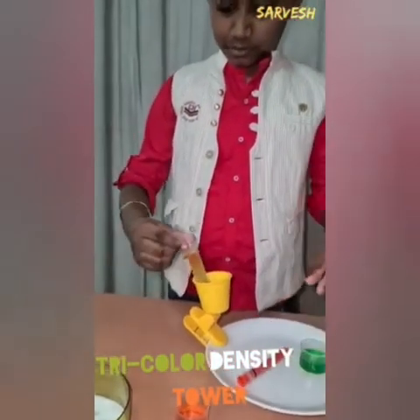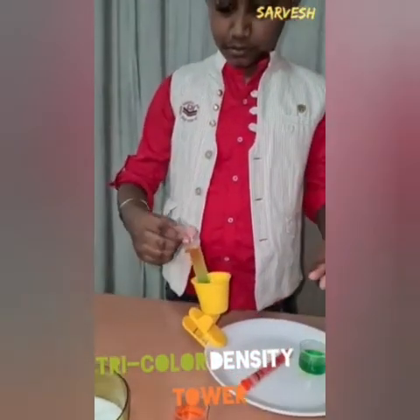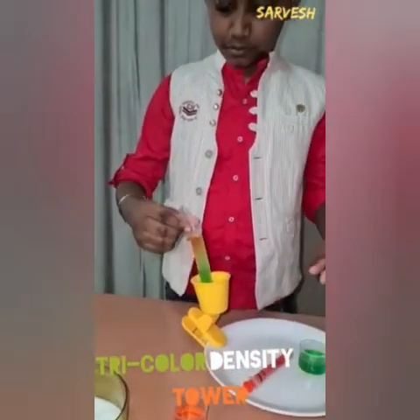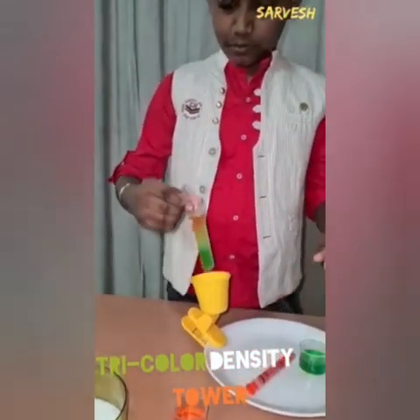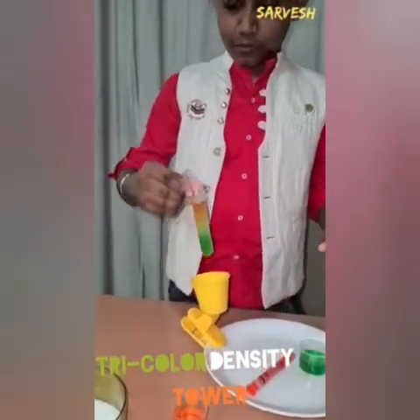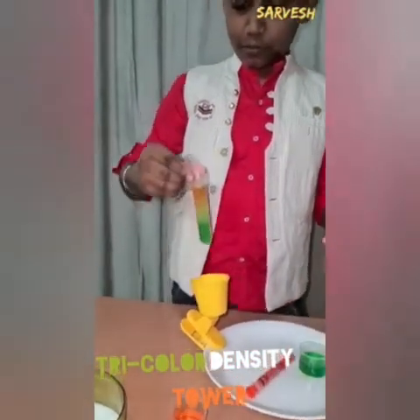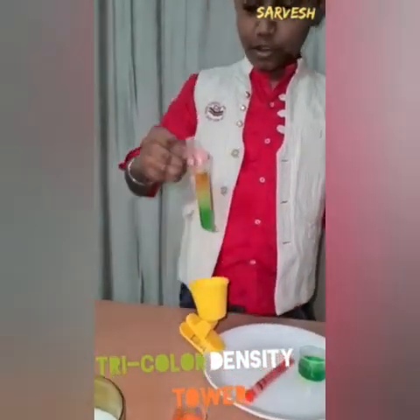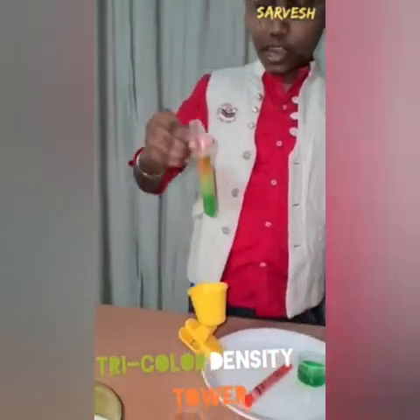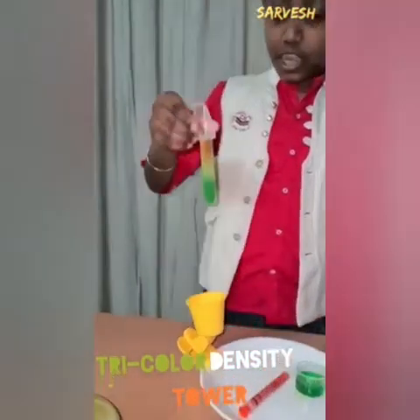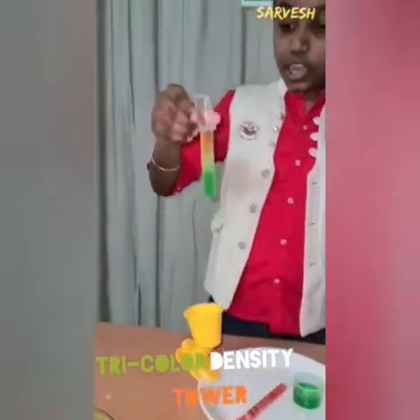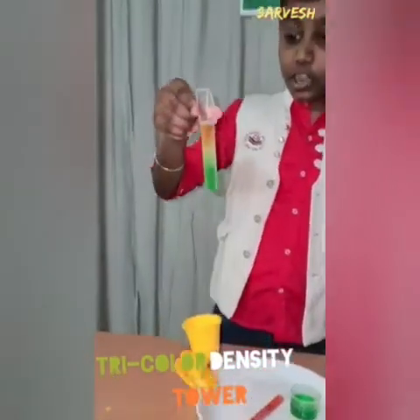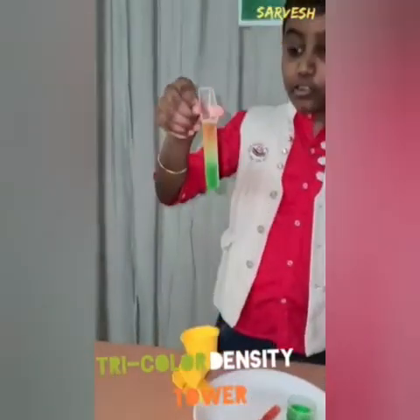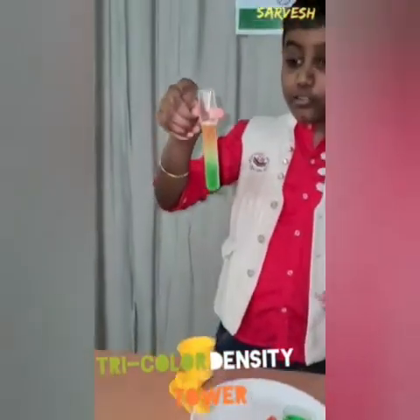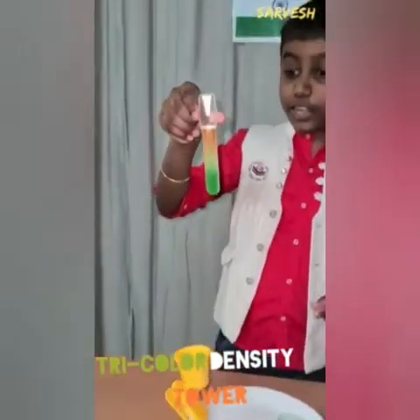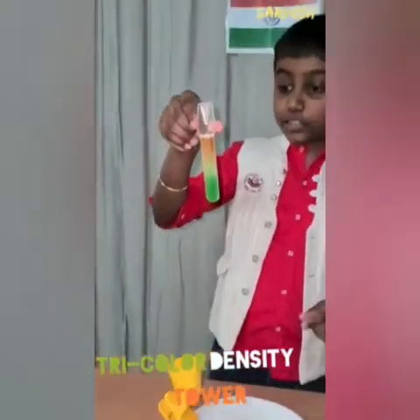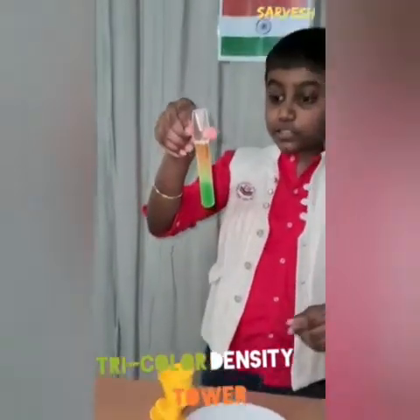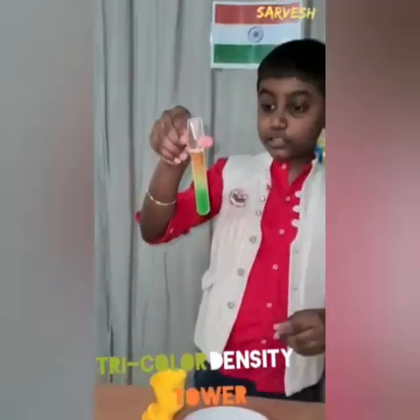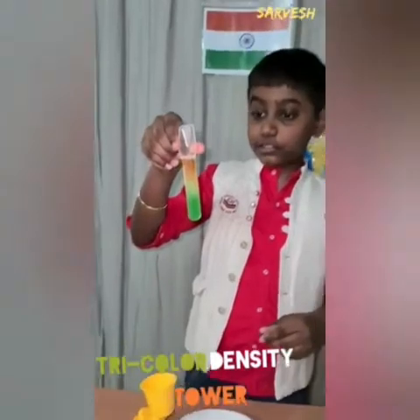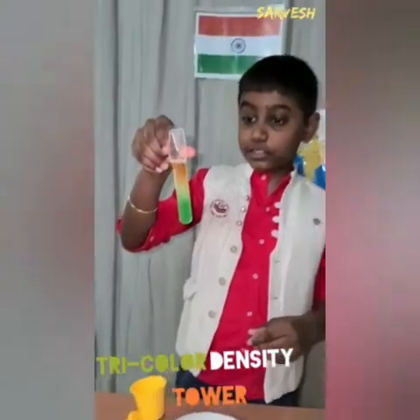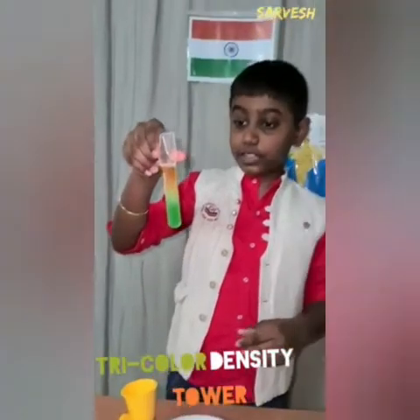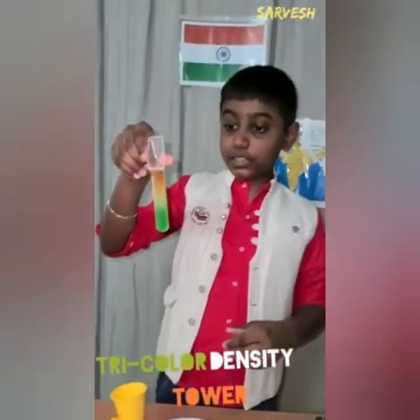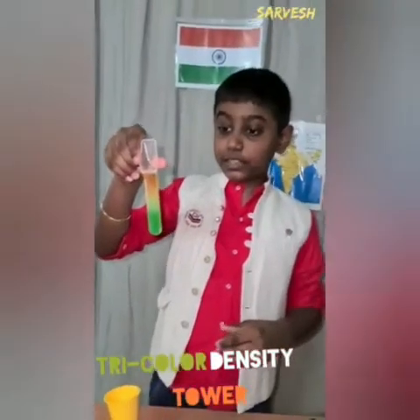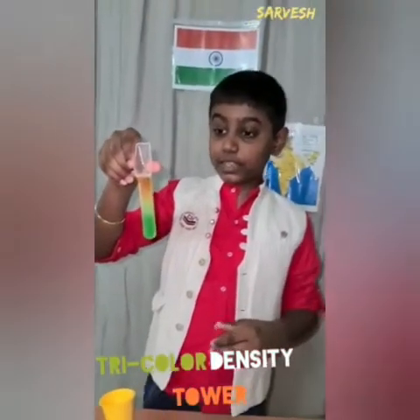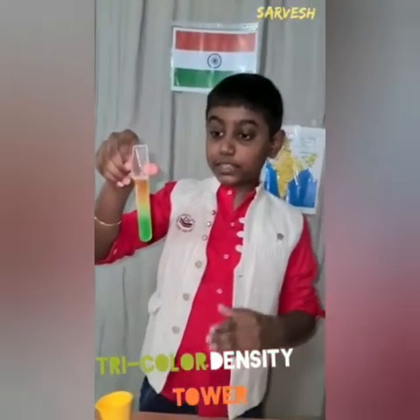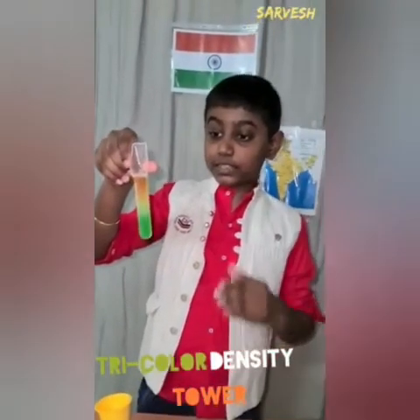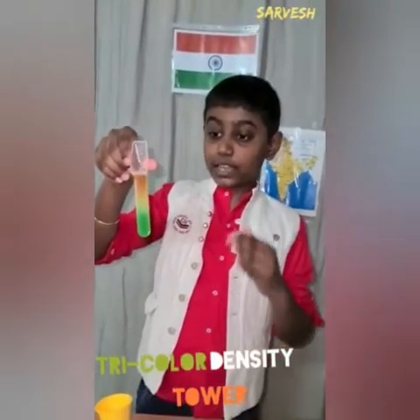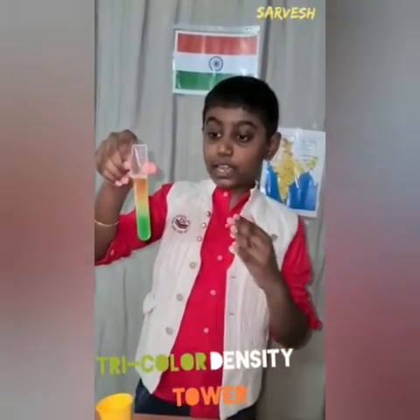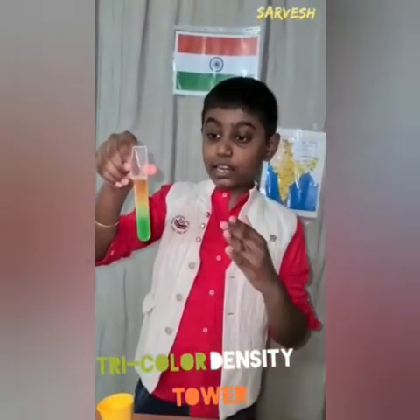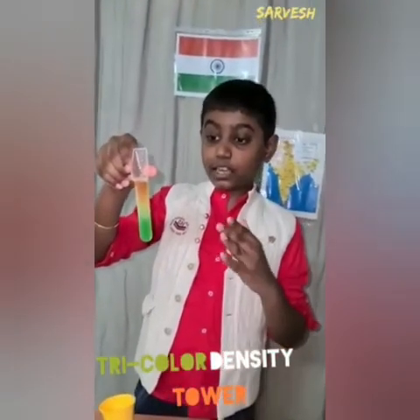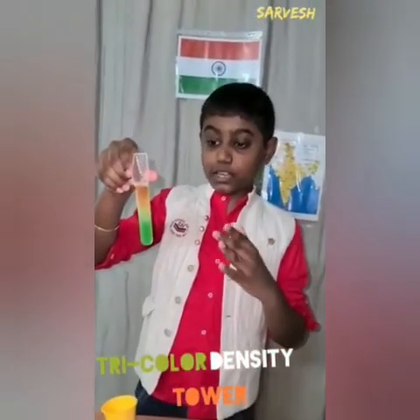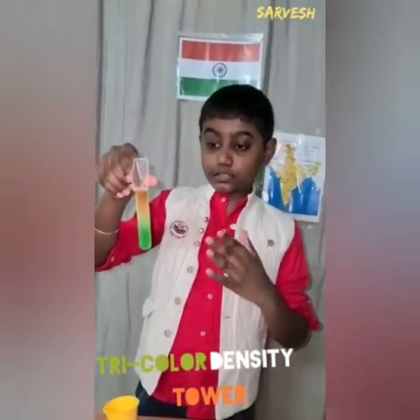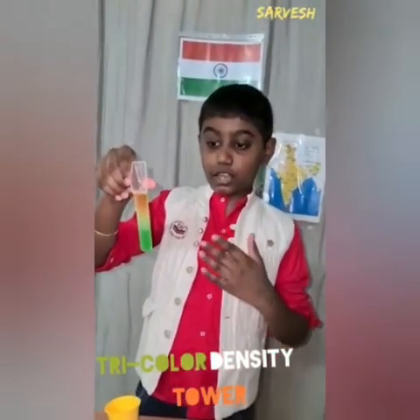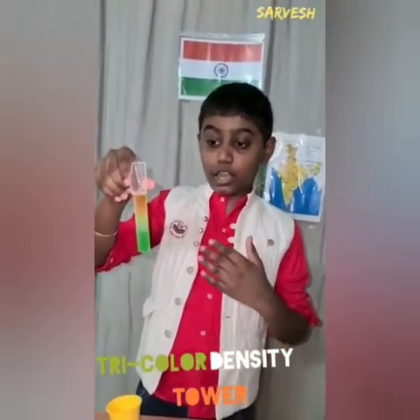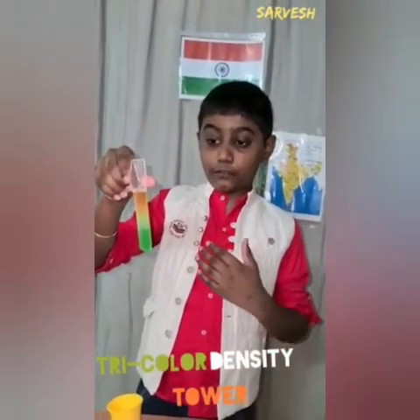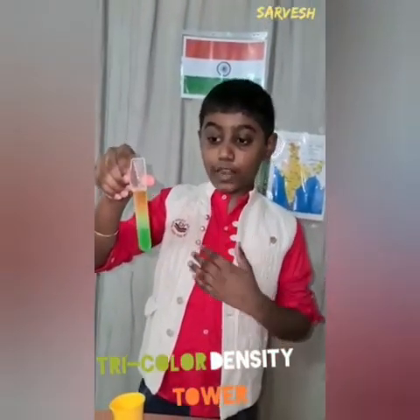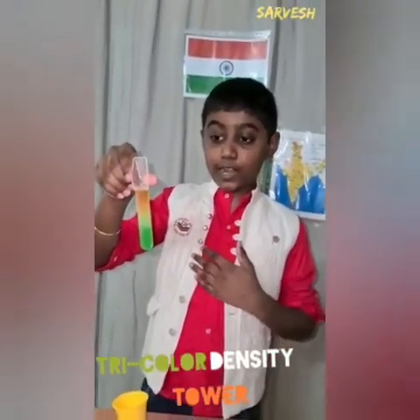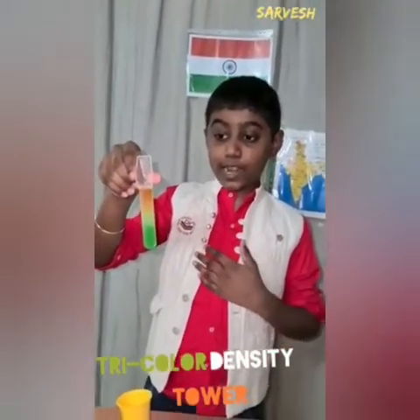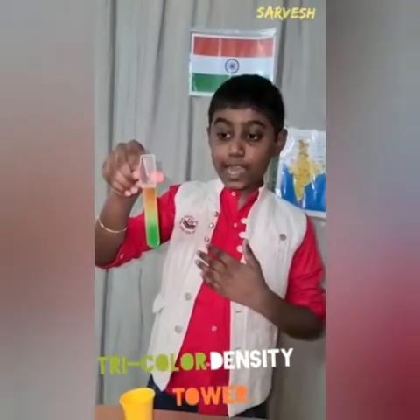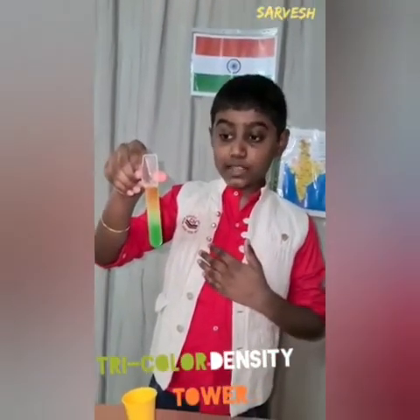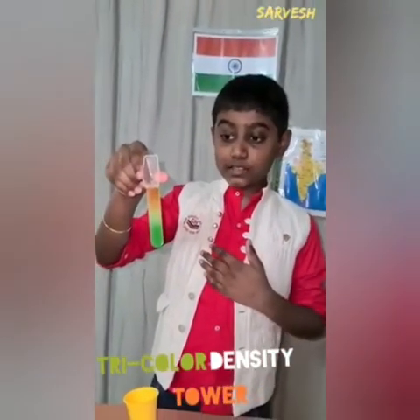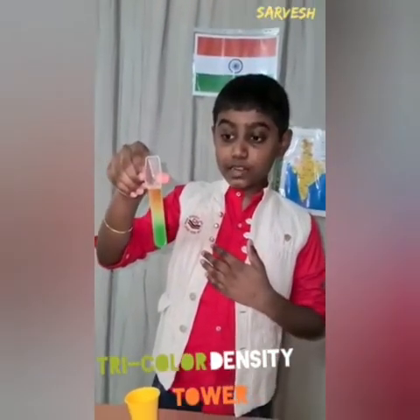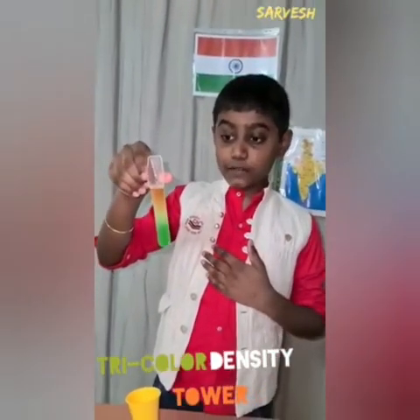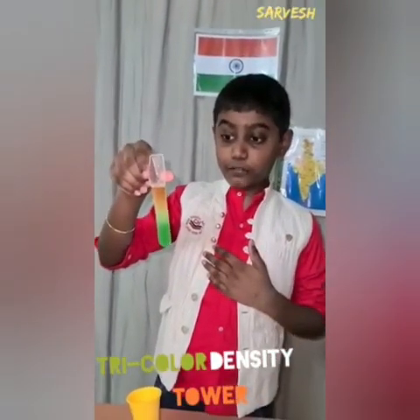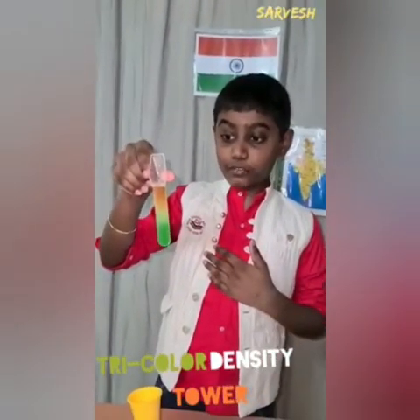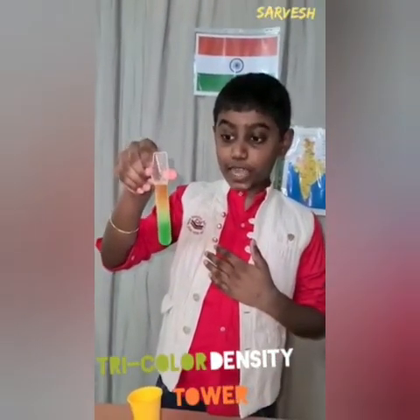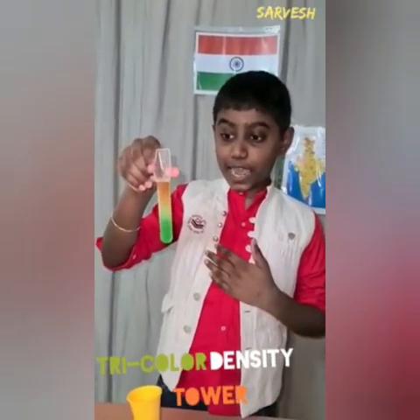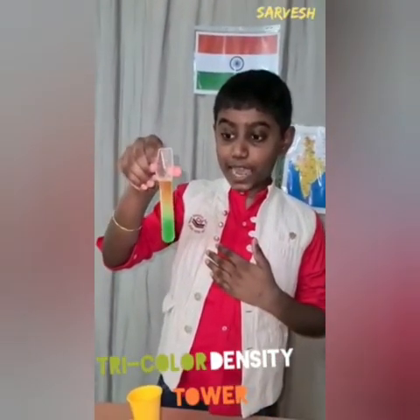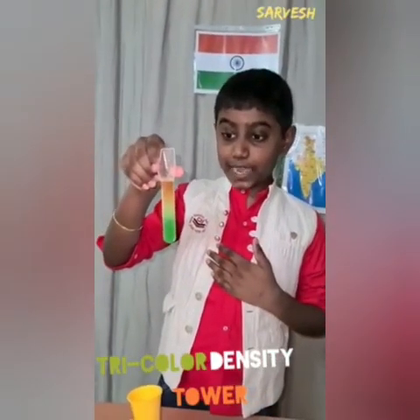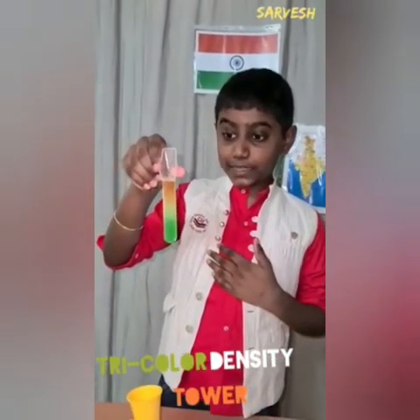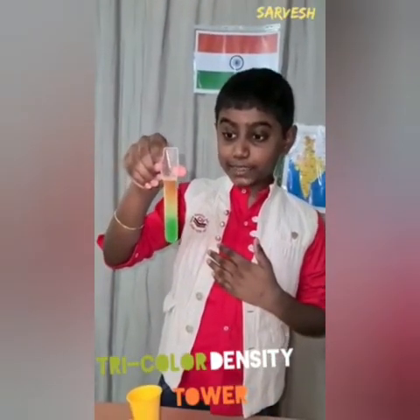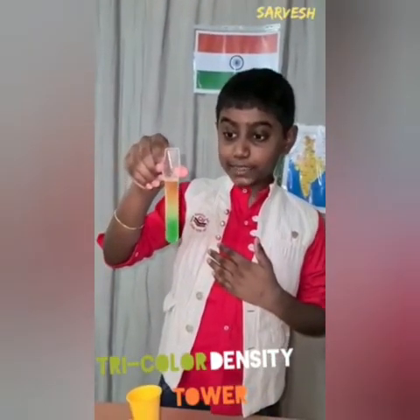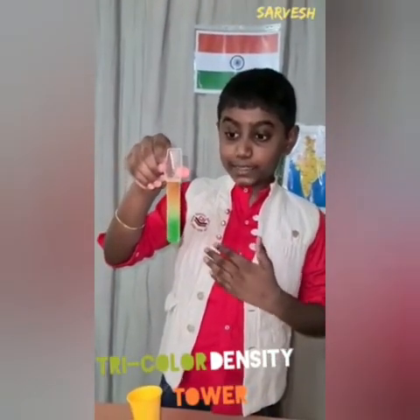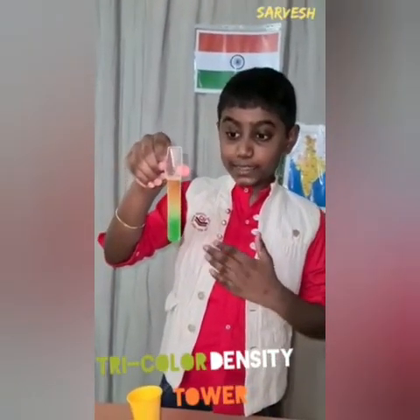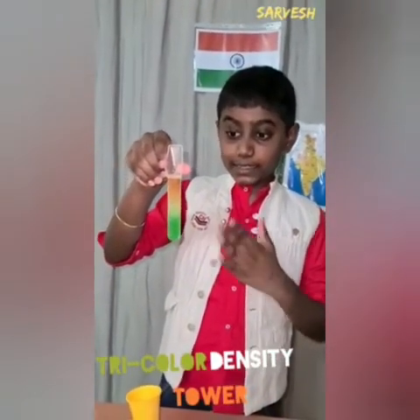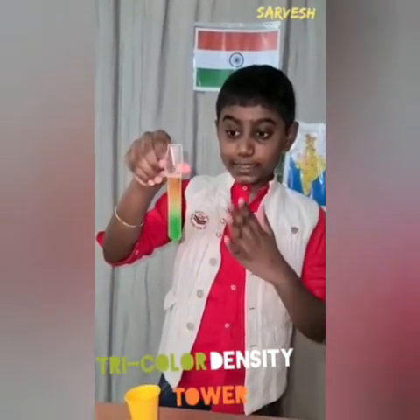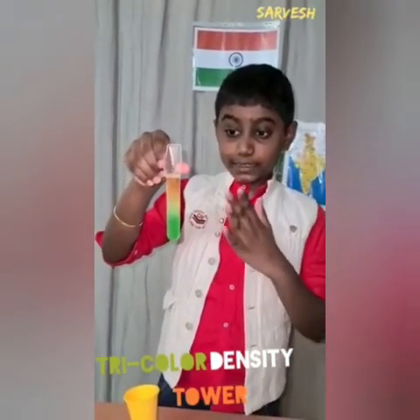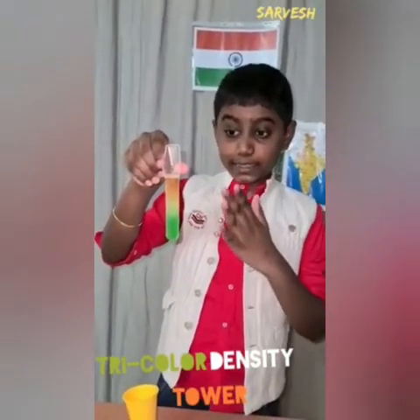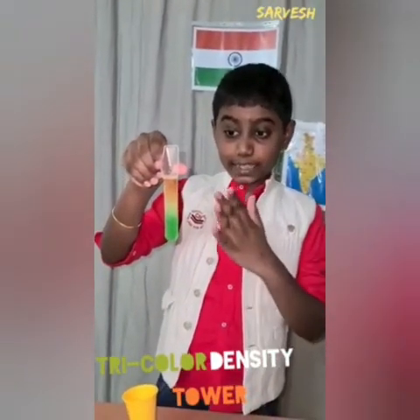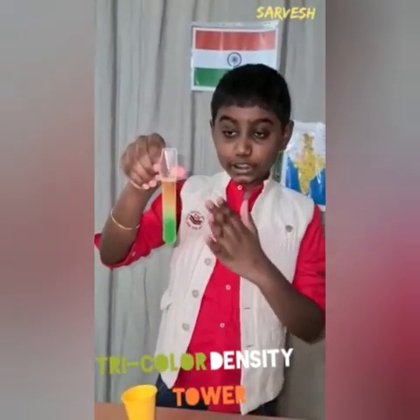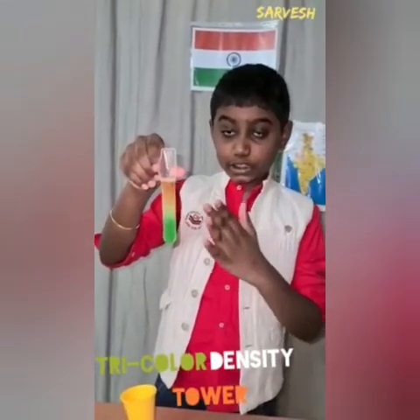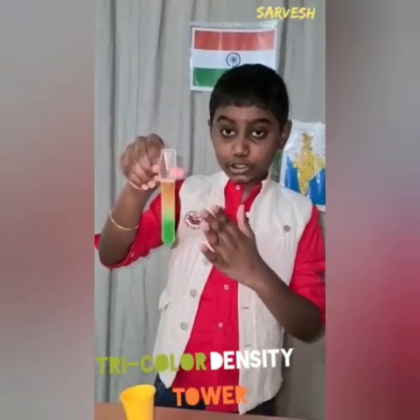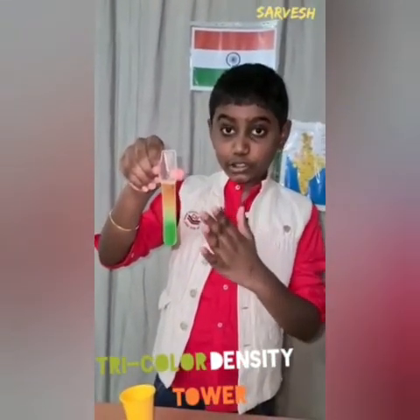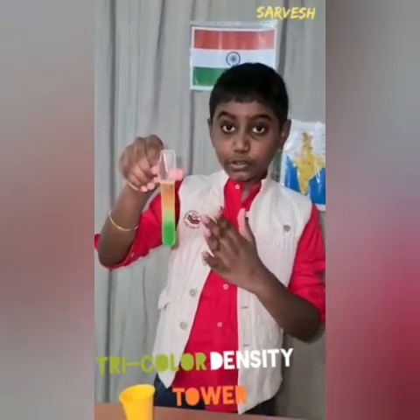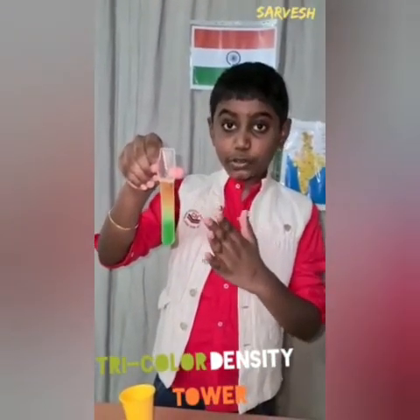Wow! We can see the colors of a national flag in the test tube.